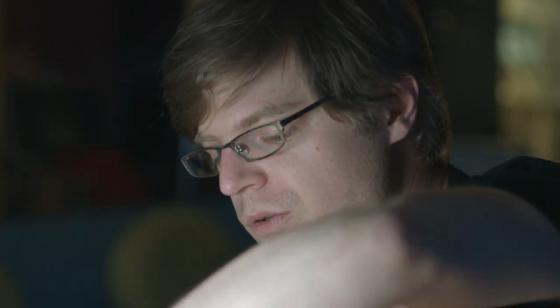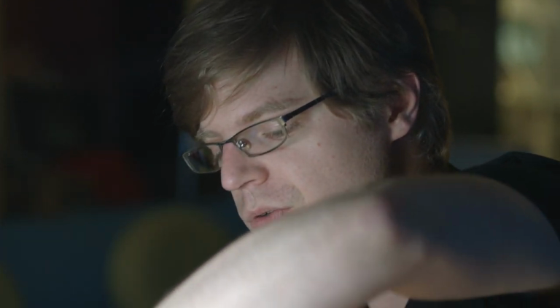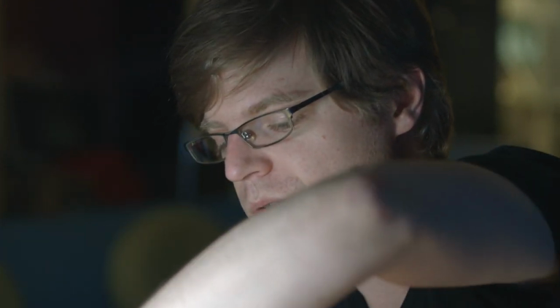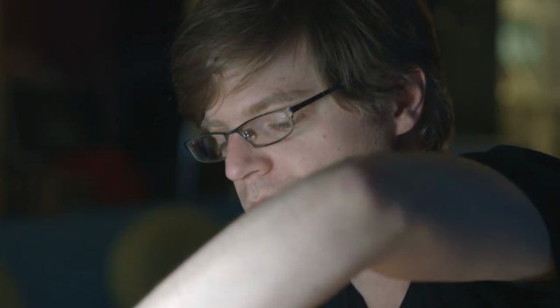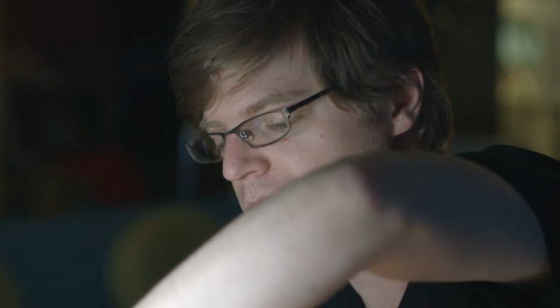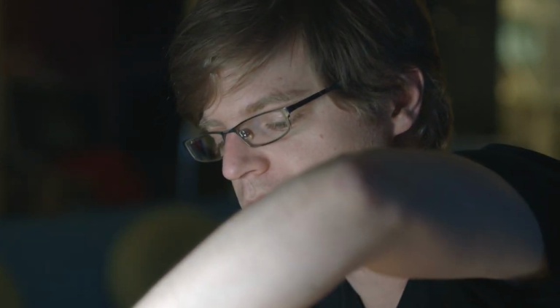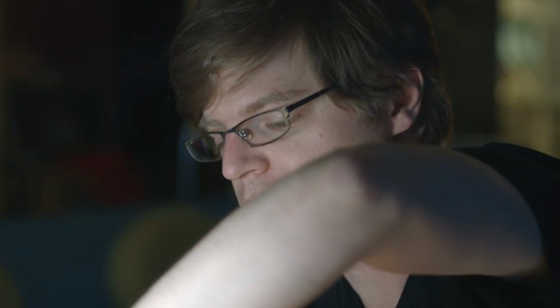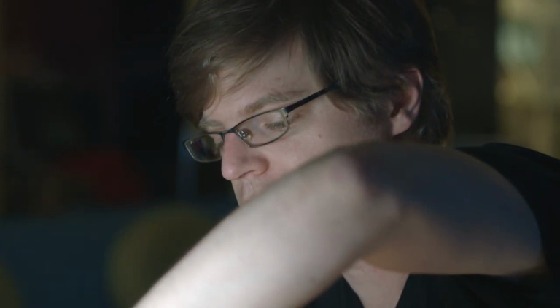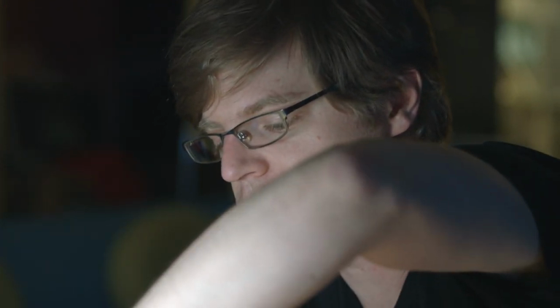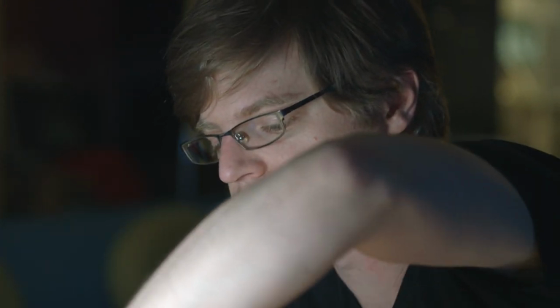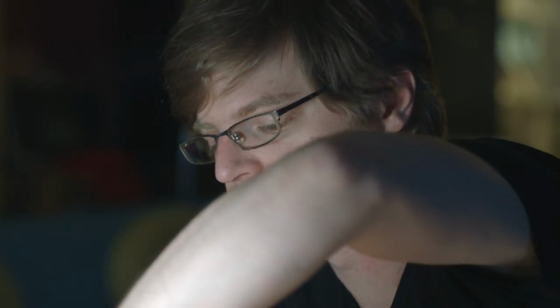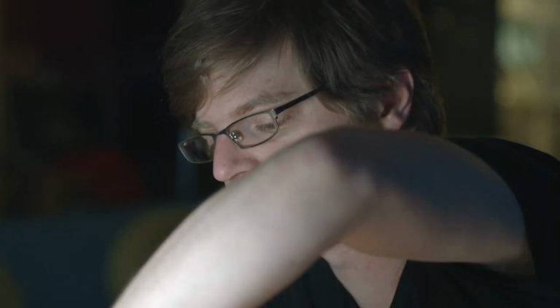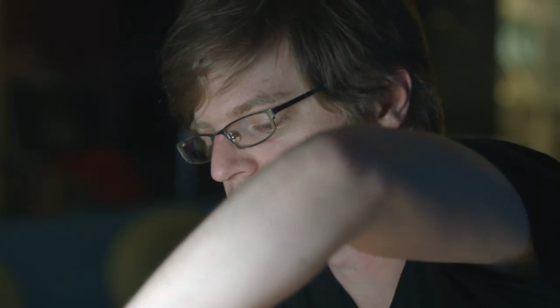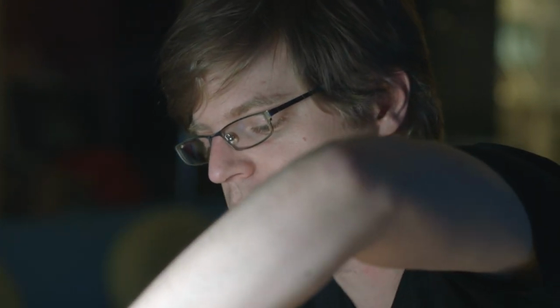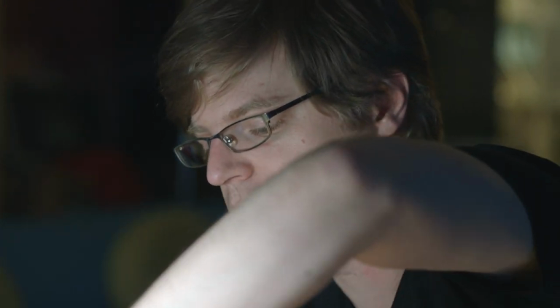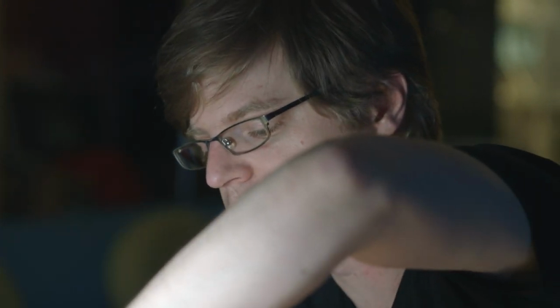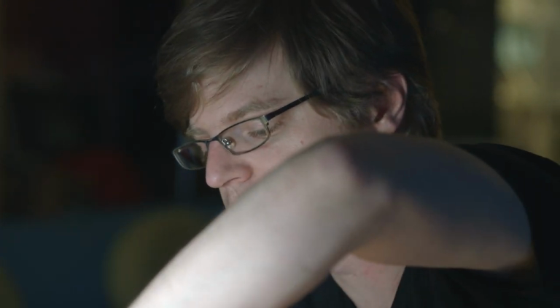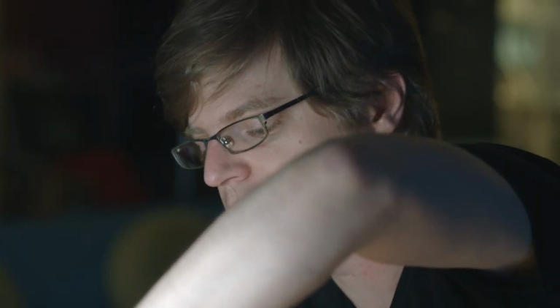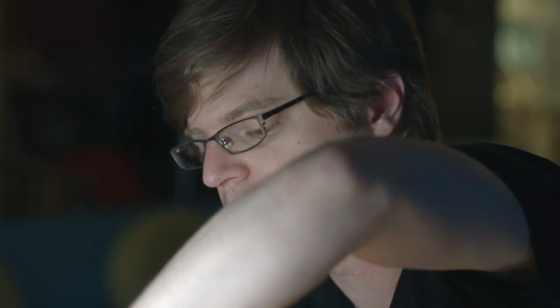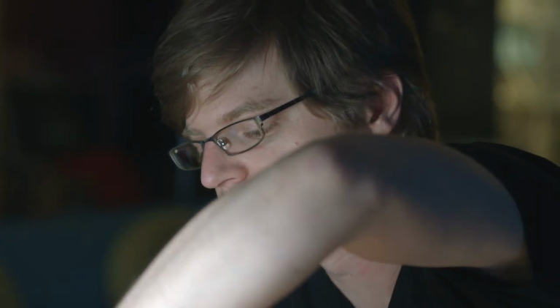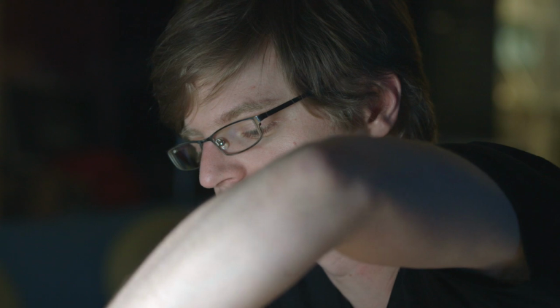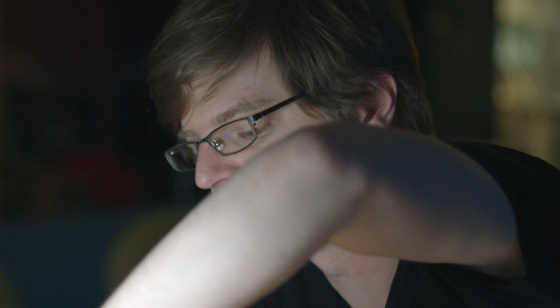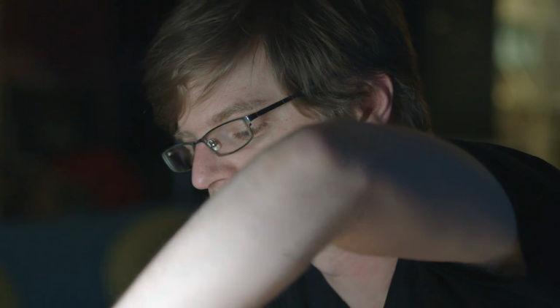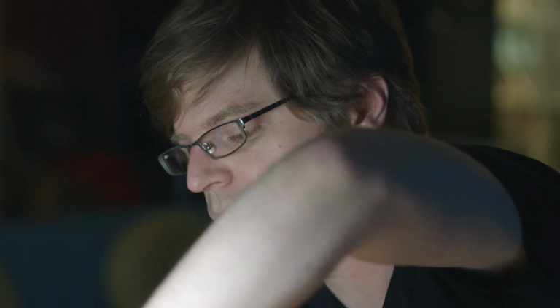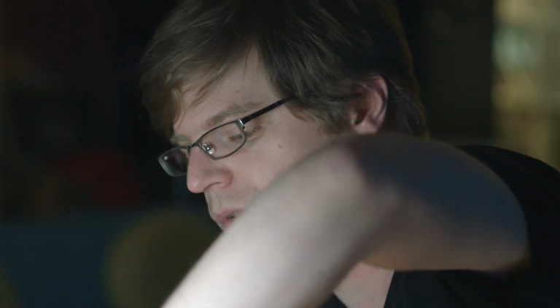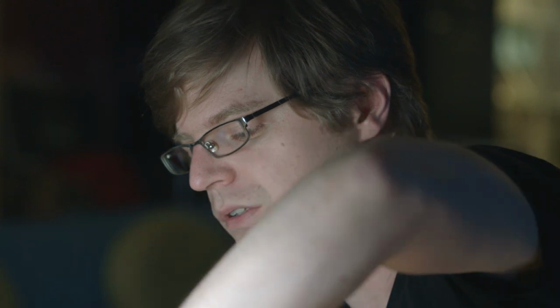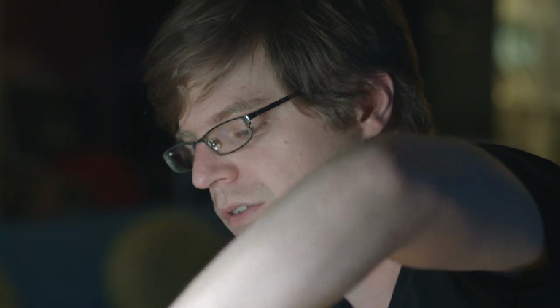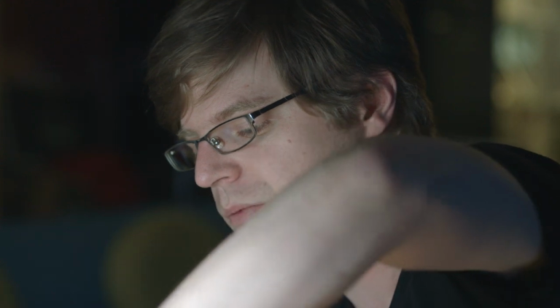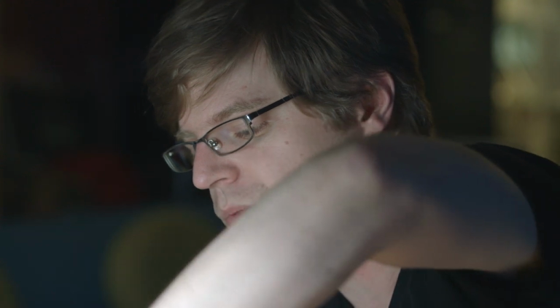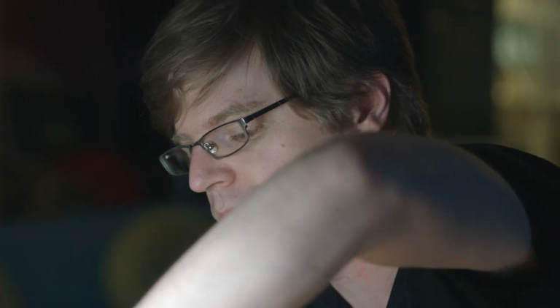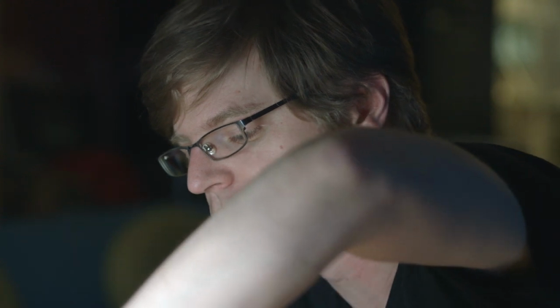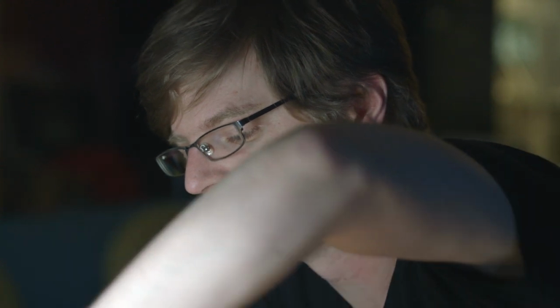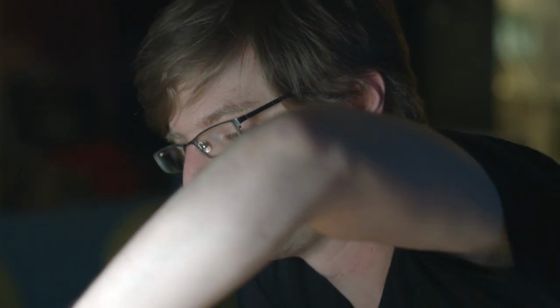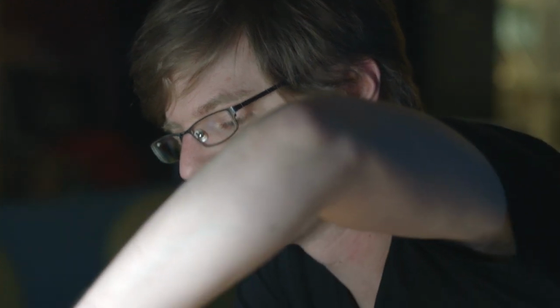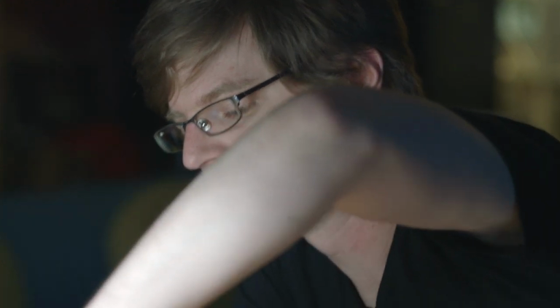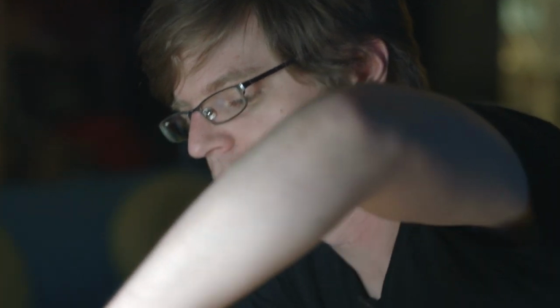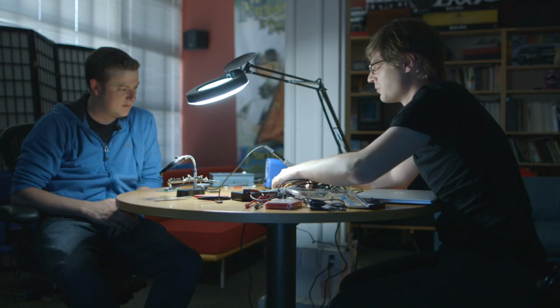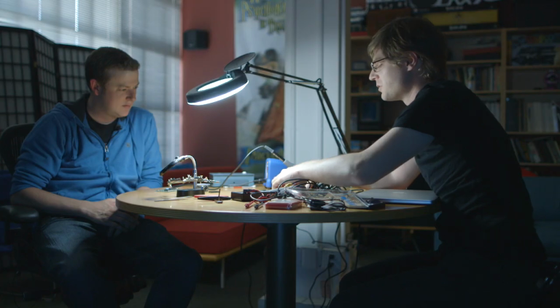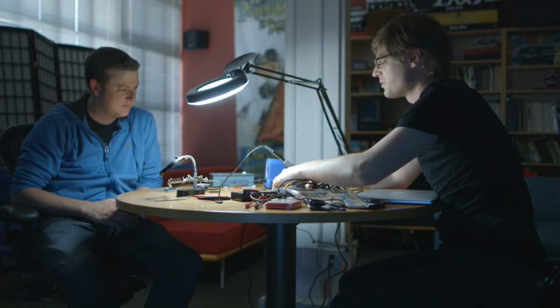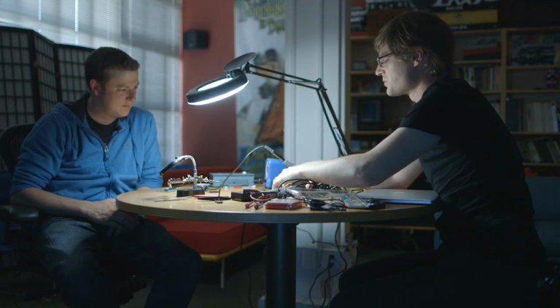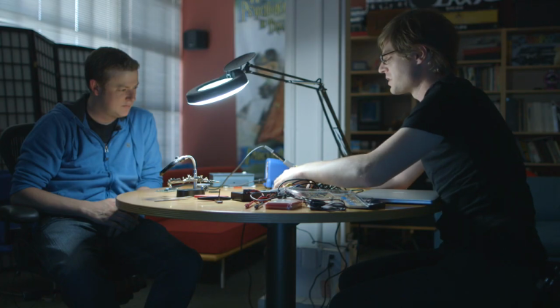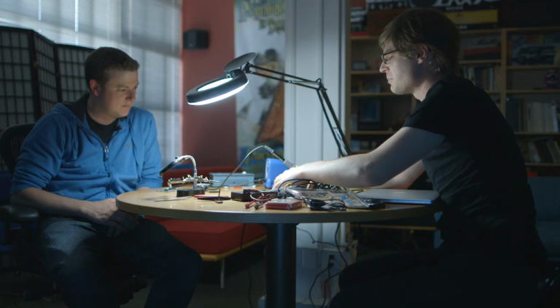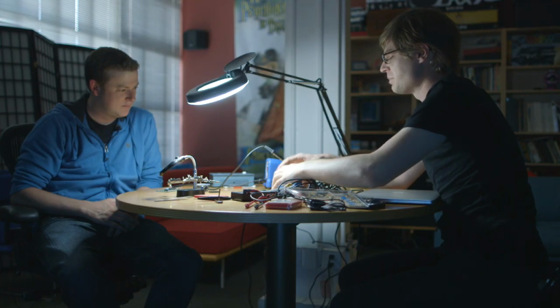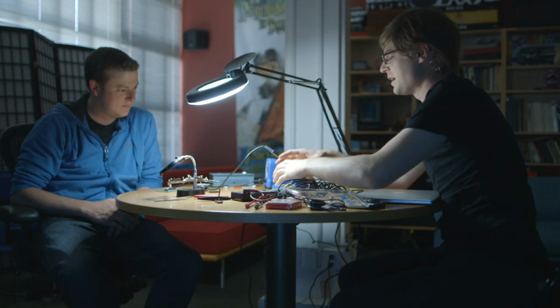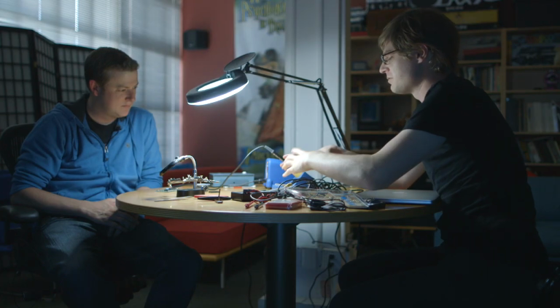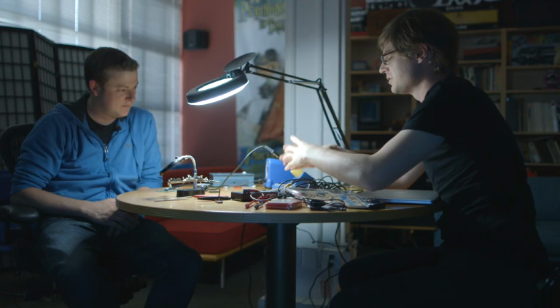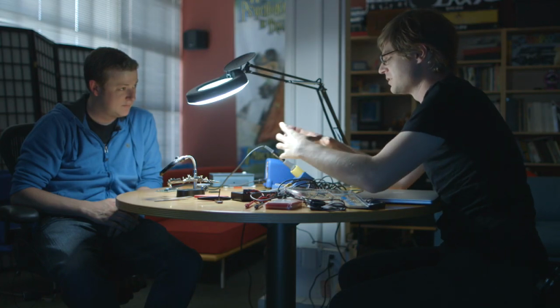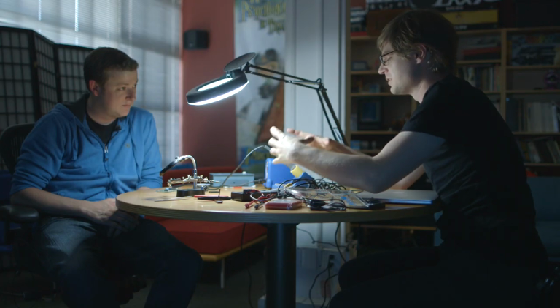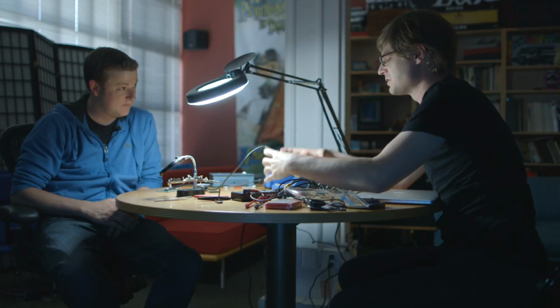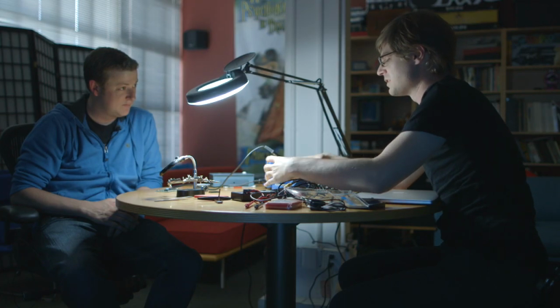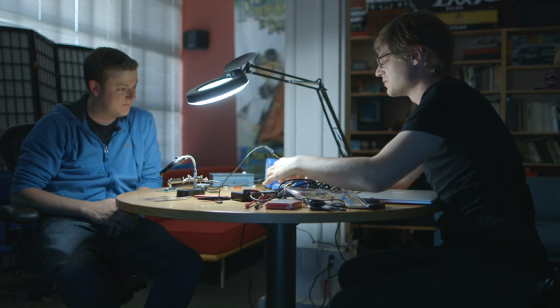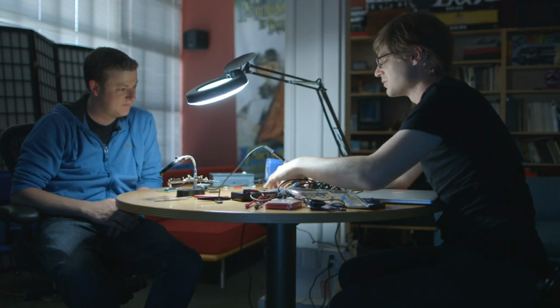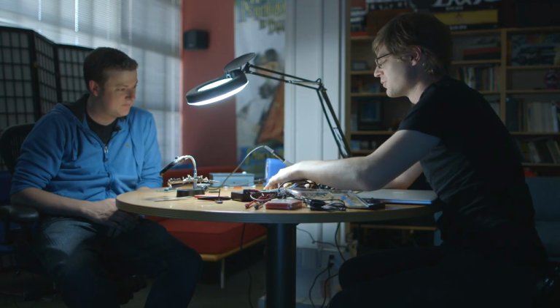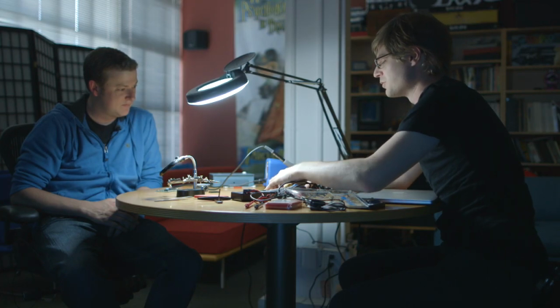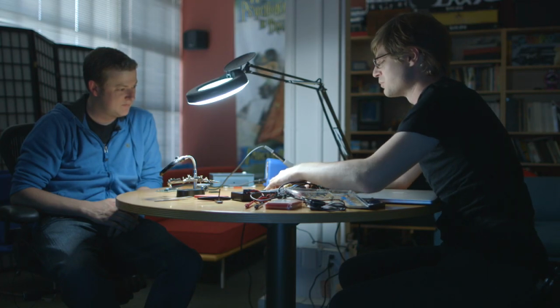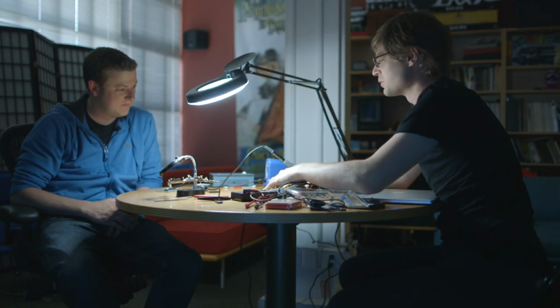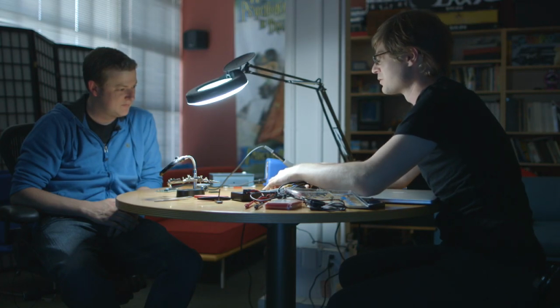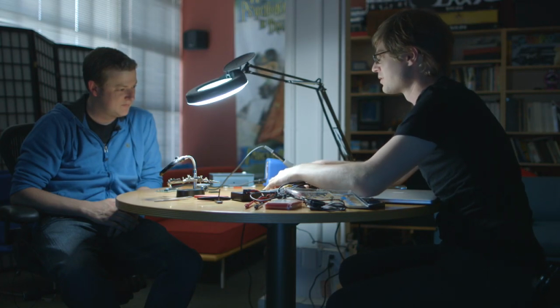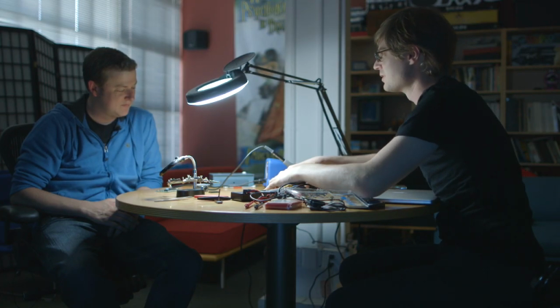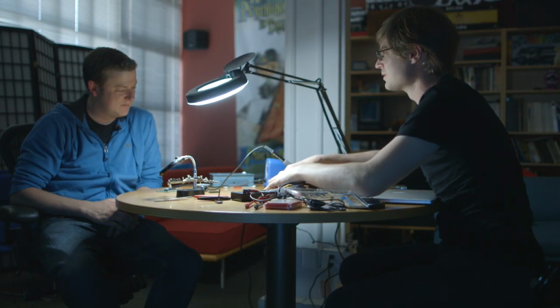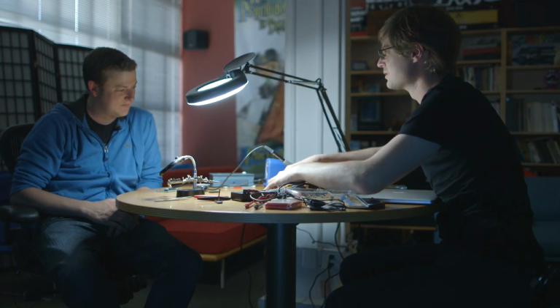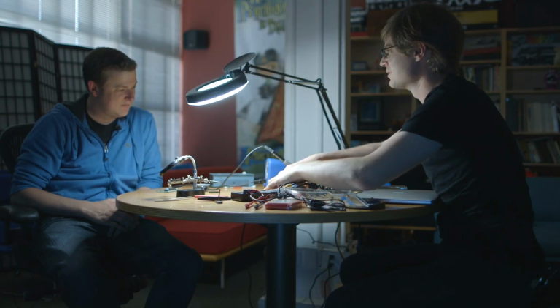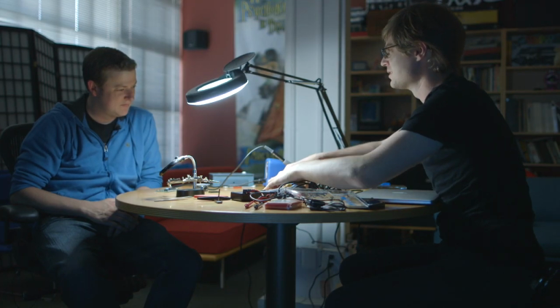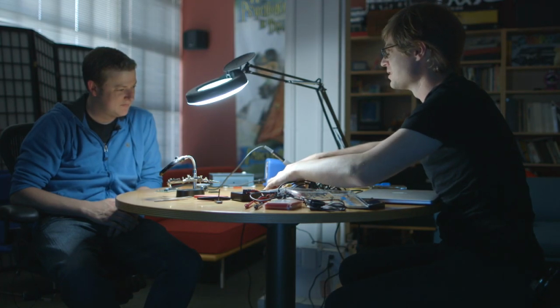The circuitry inside these things is really simple.